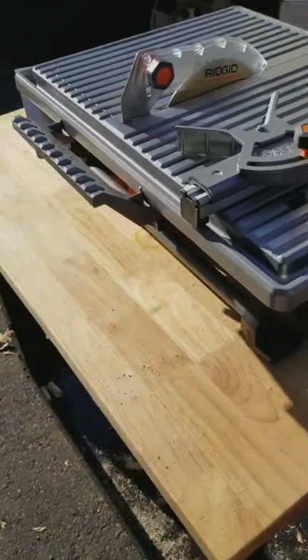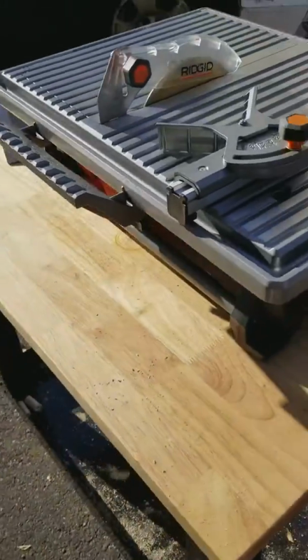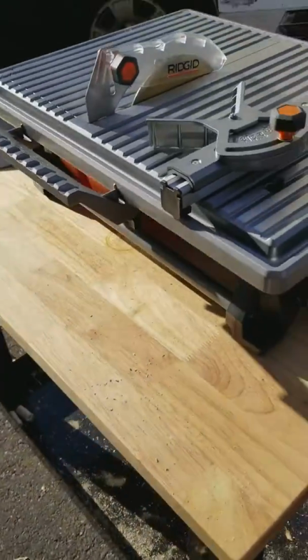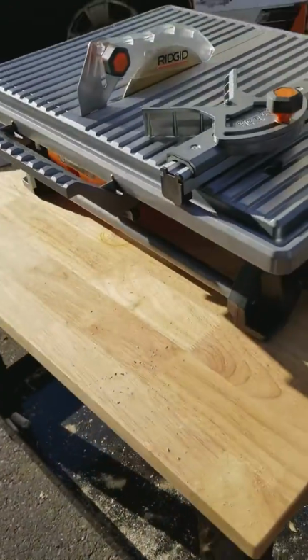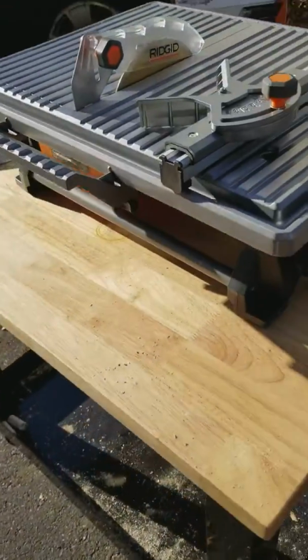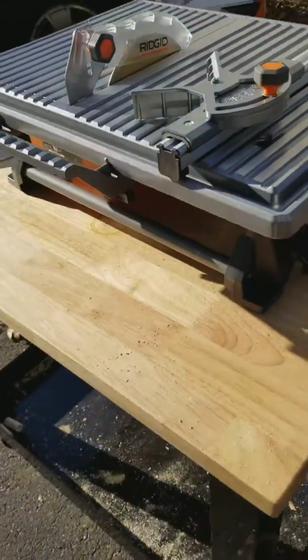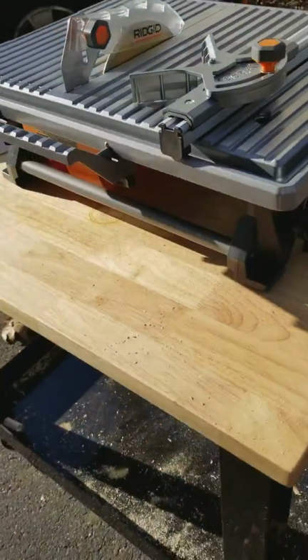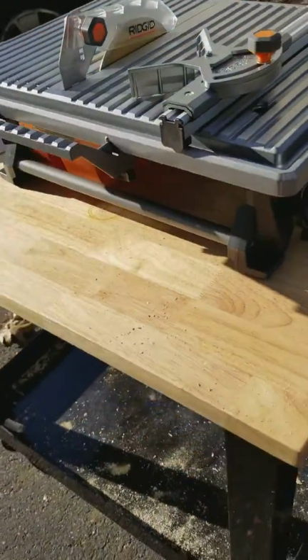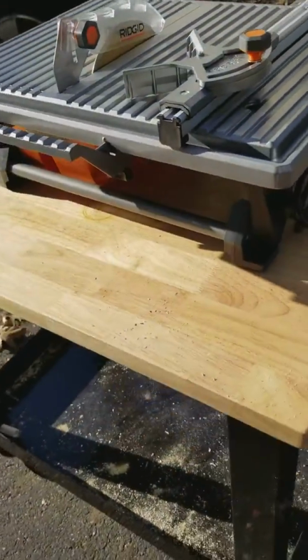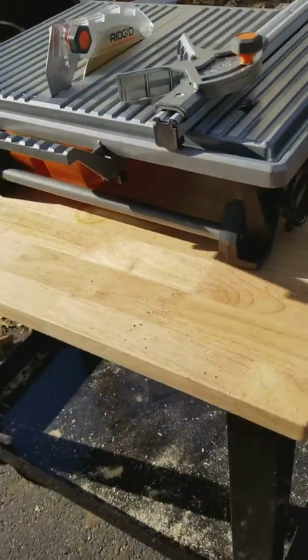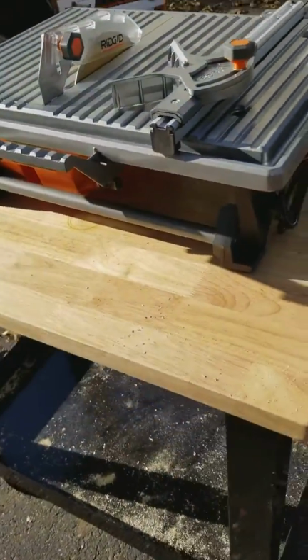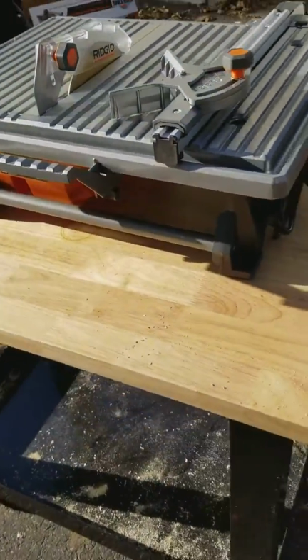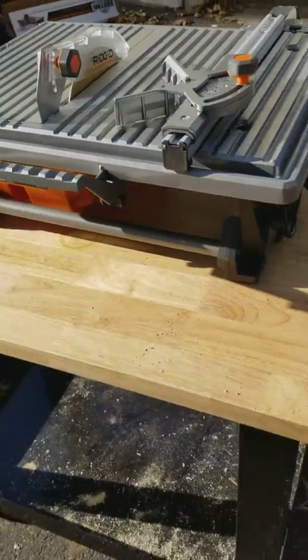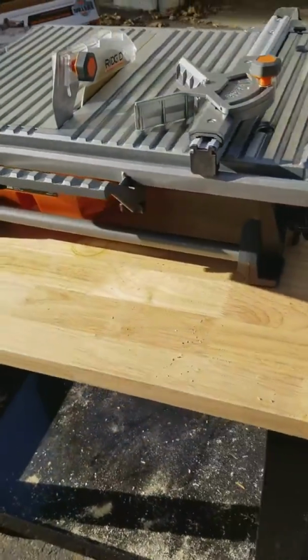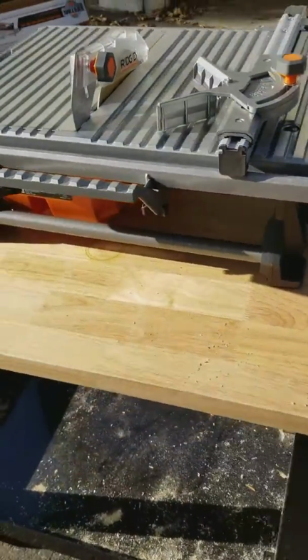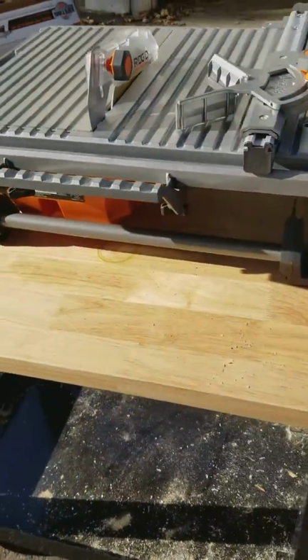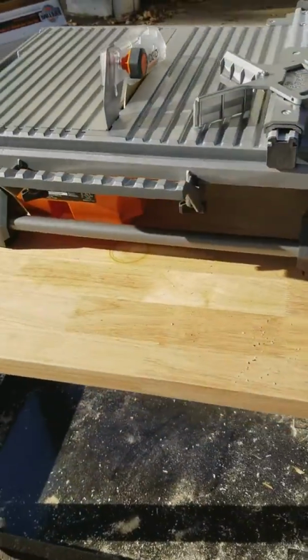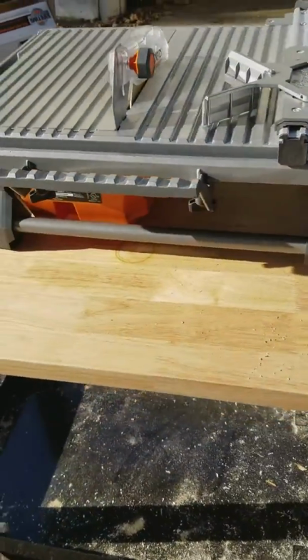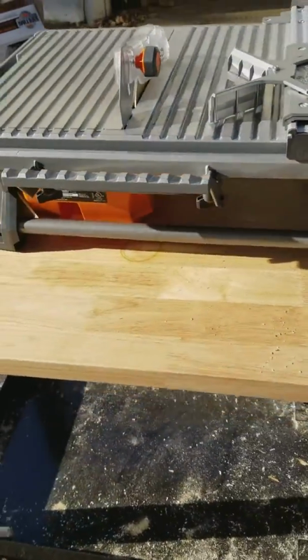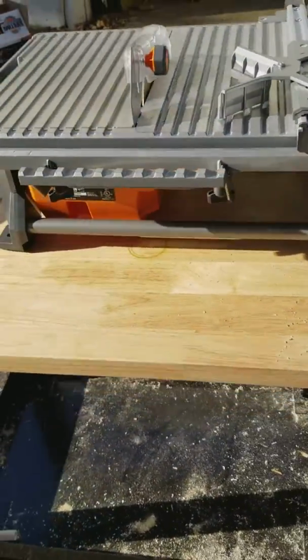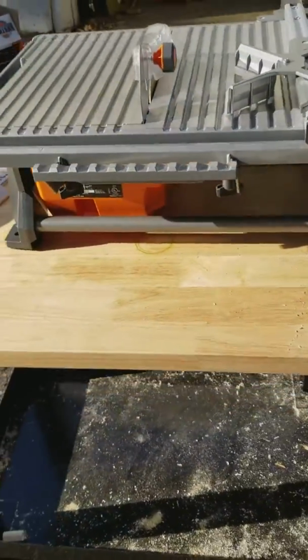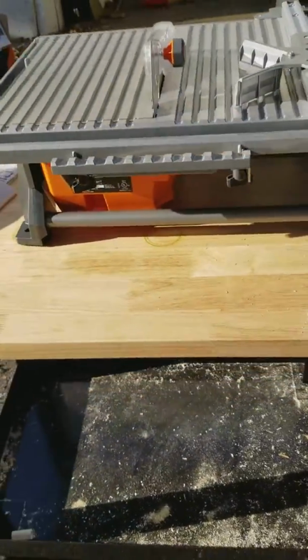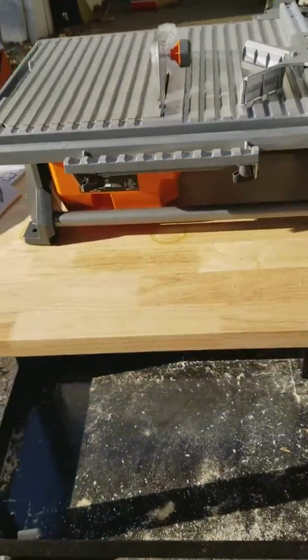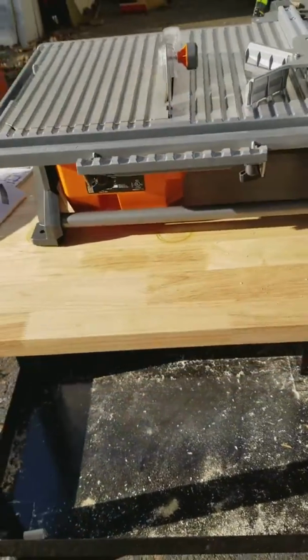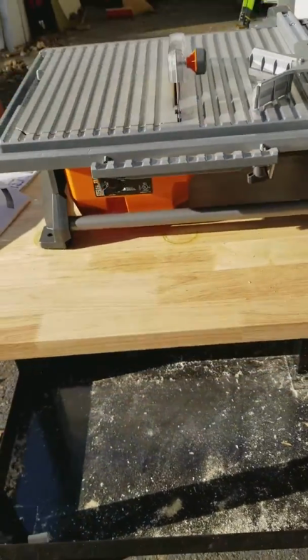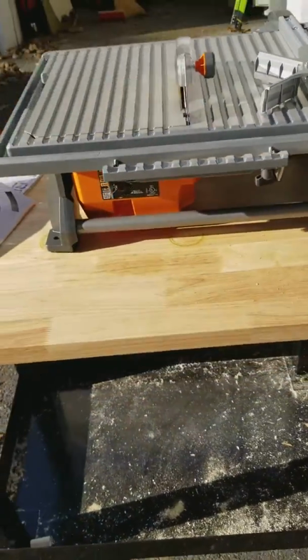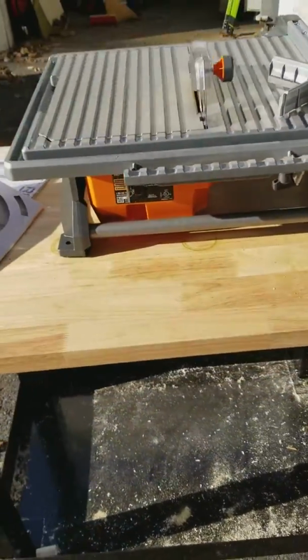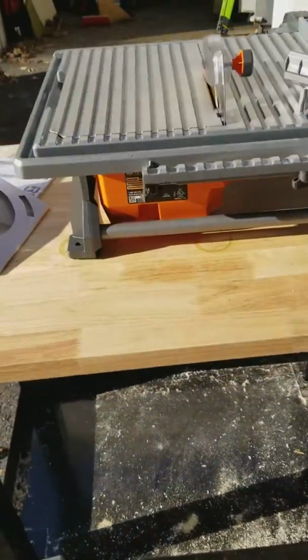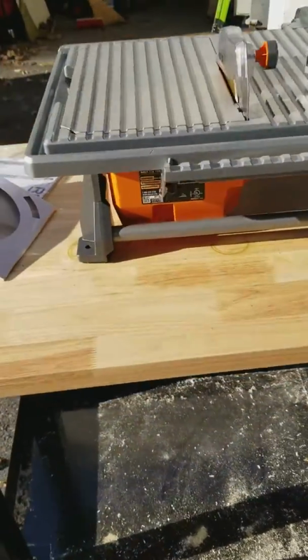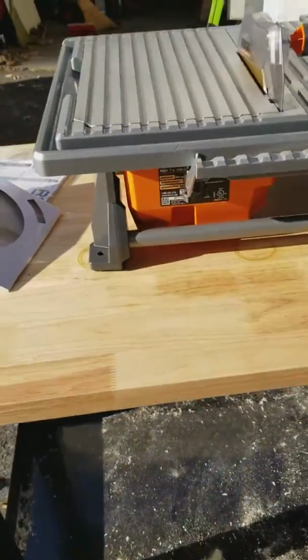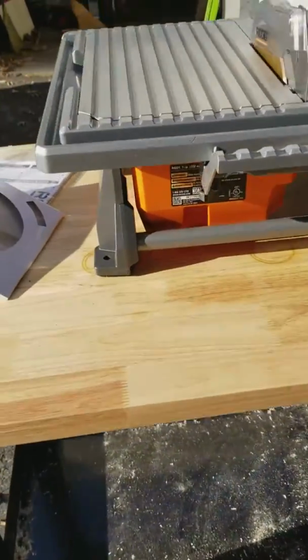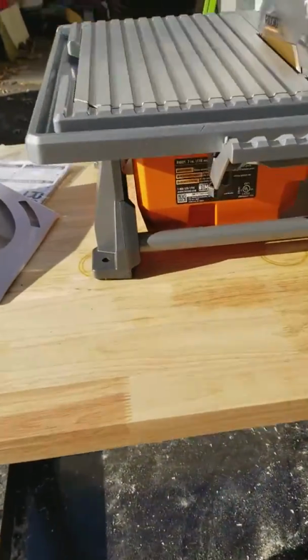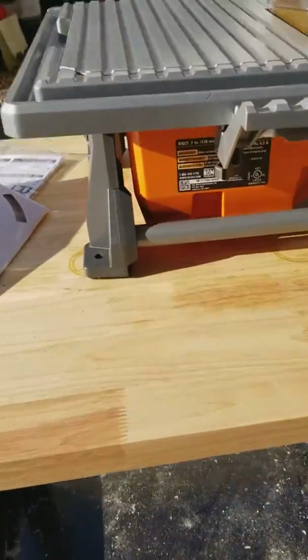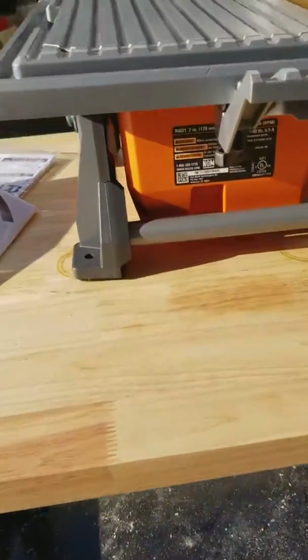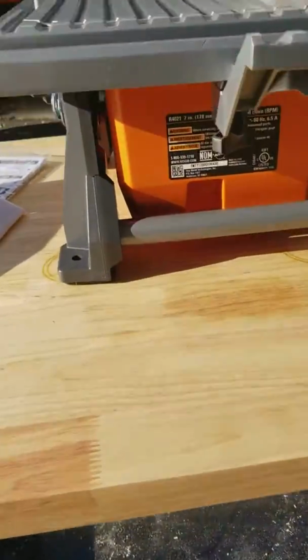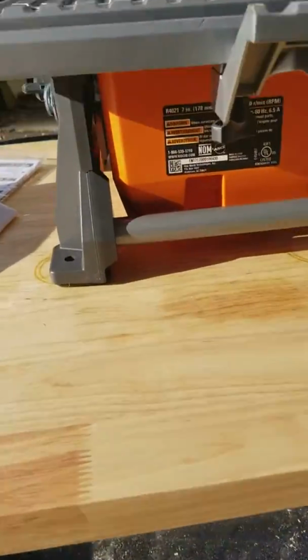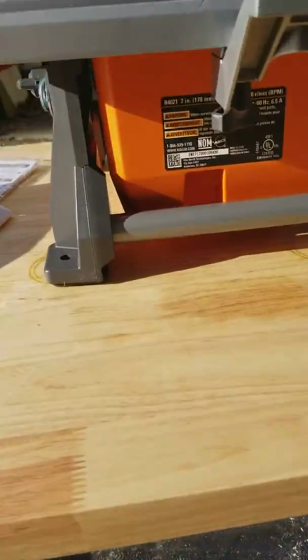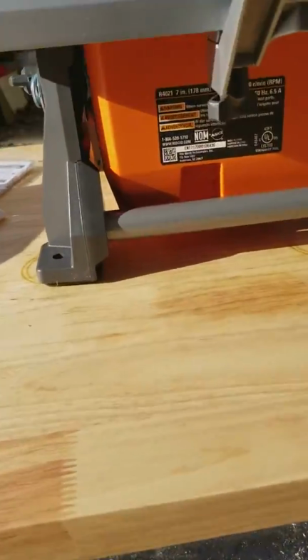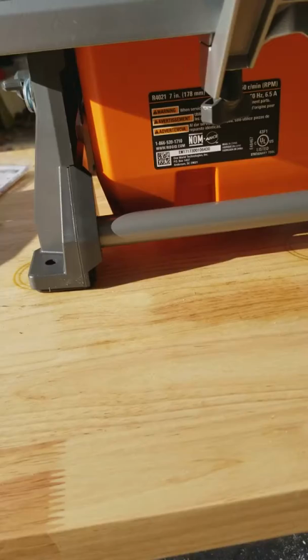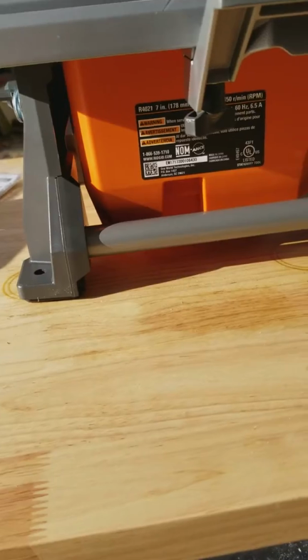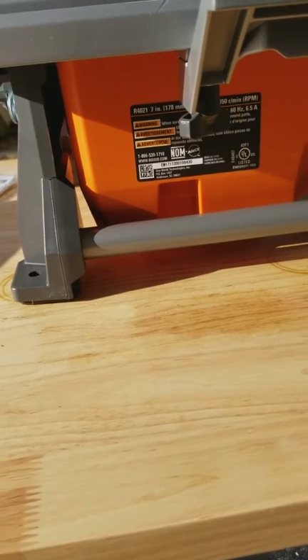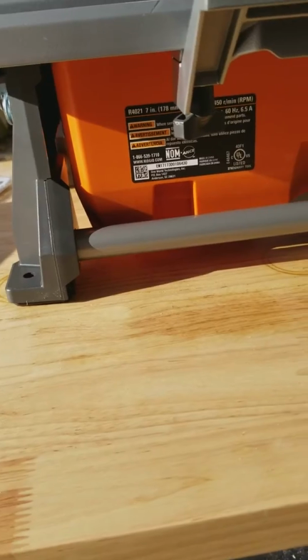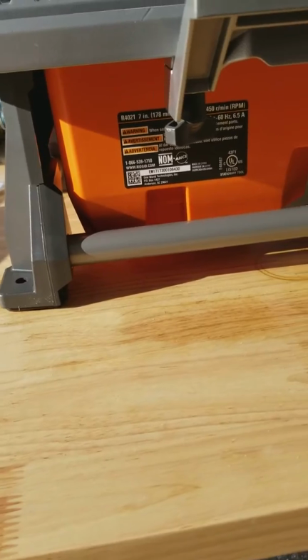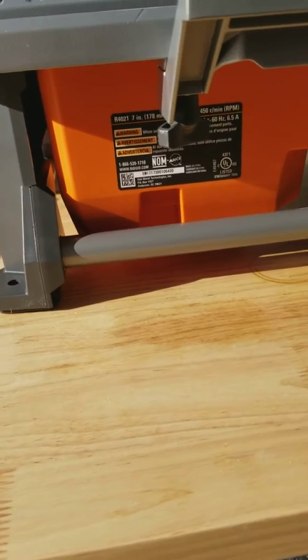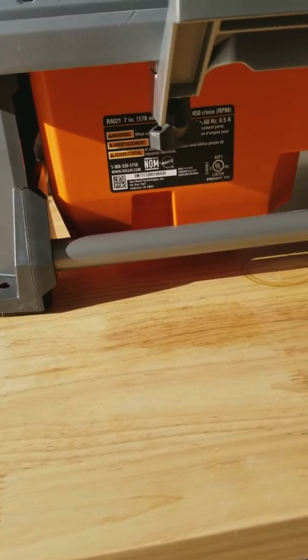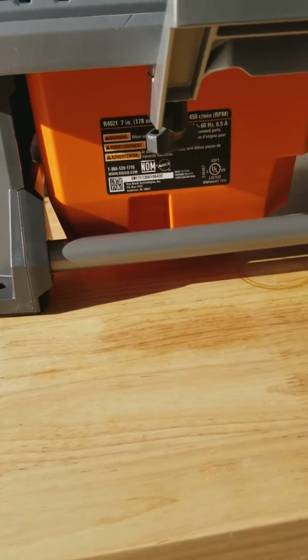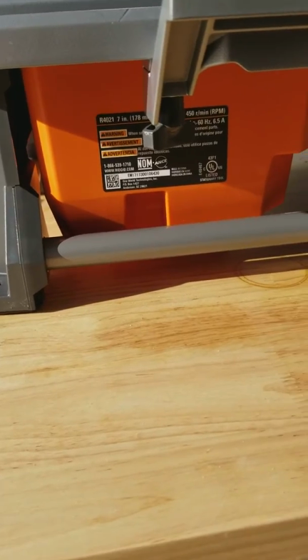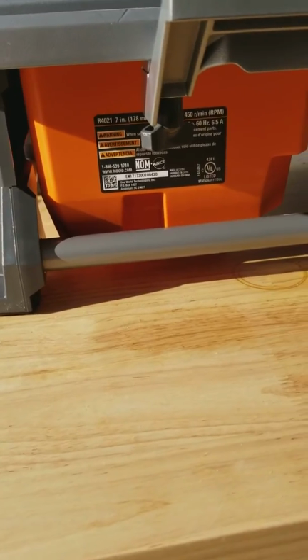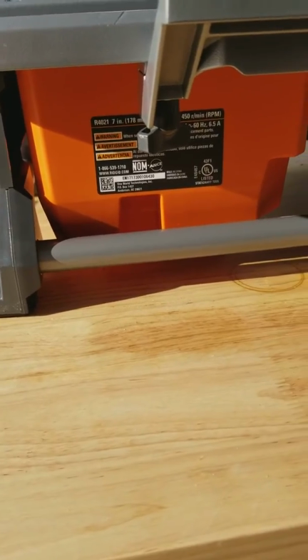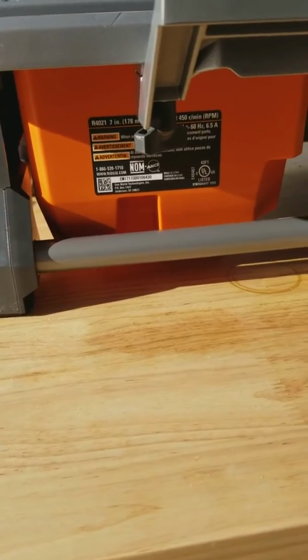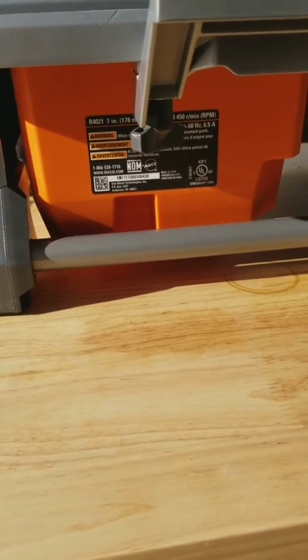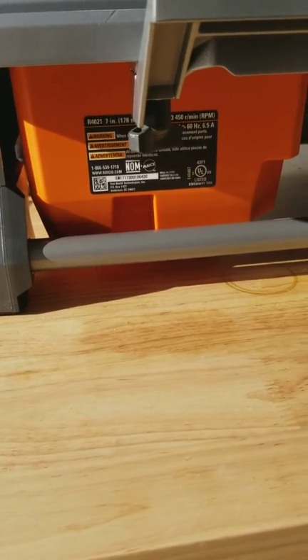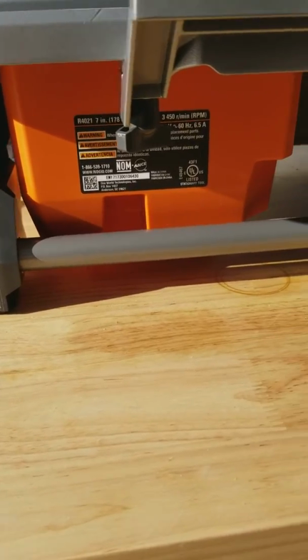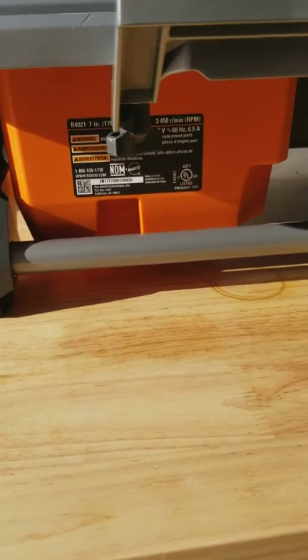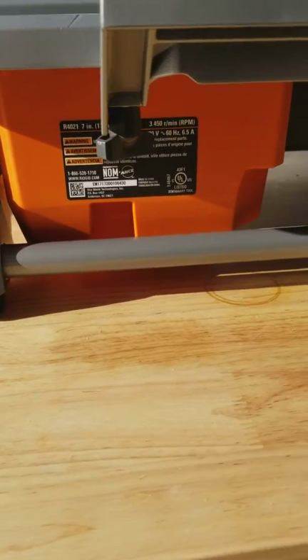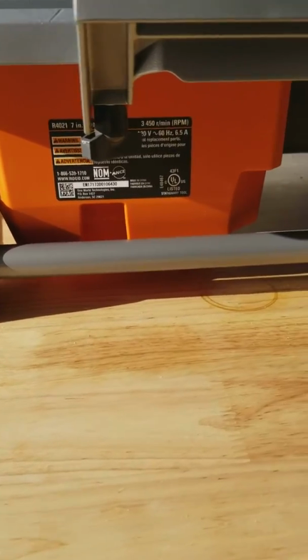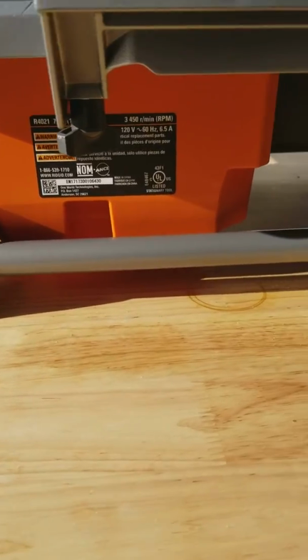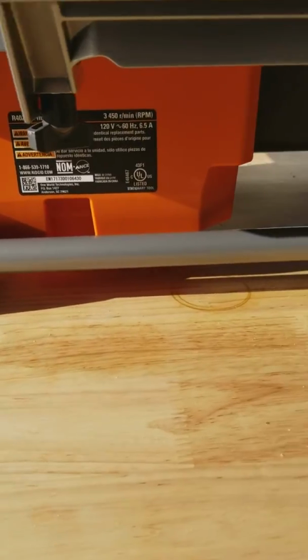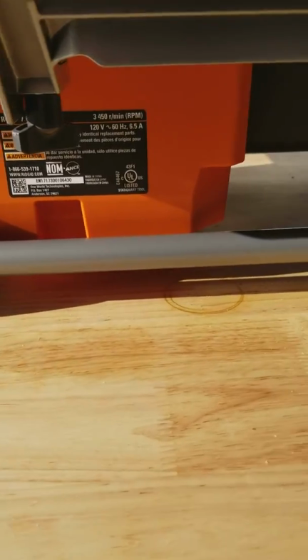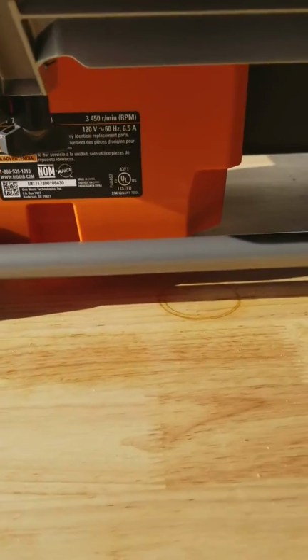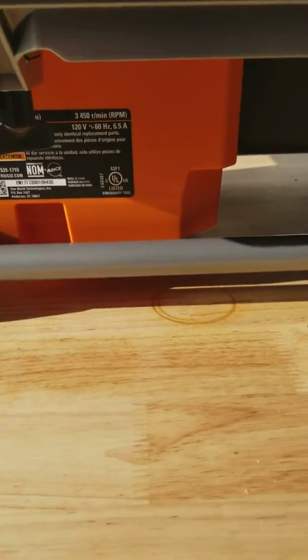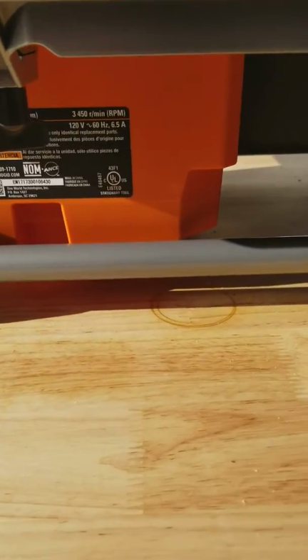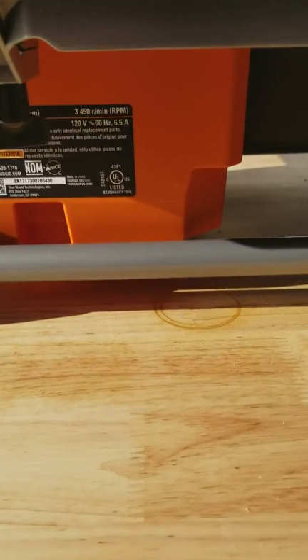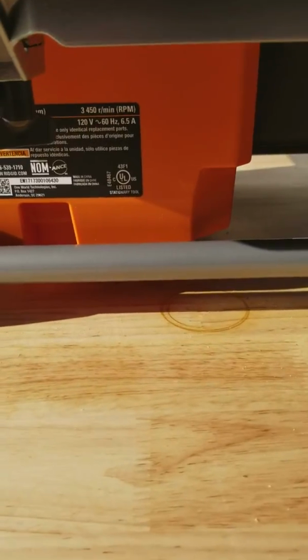Overall, a nice machine and I look forward to many a home tile job with it.